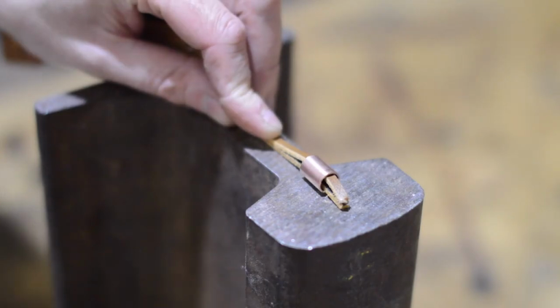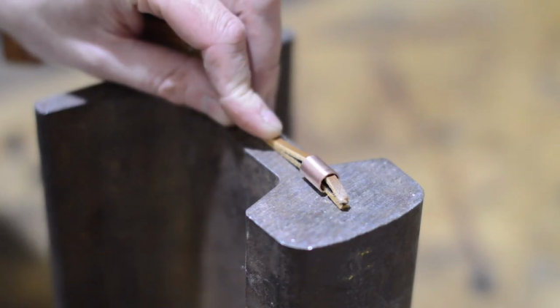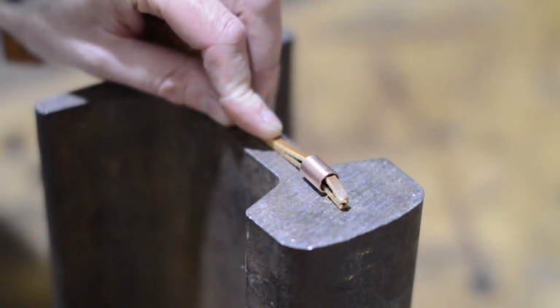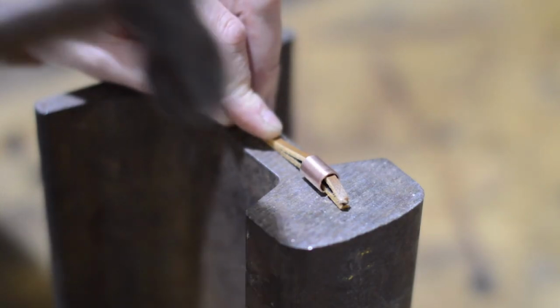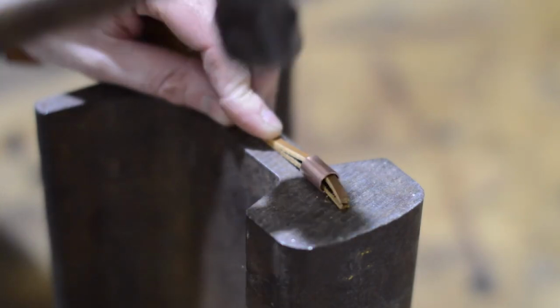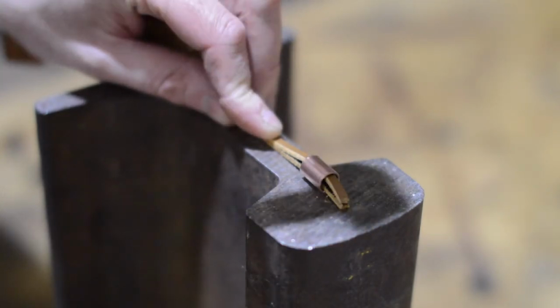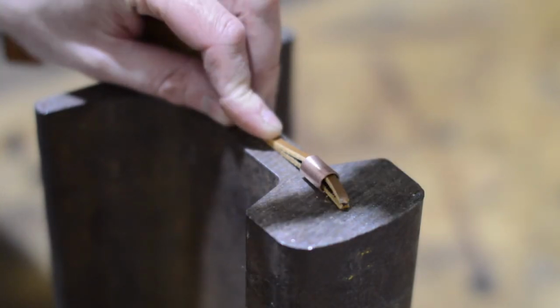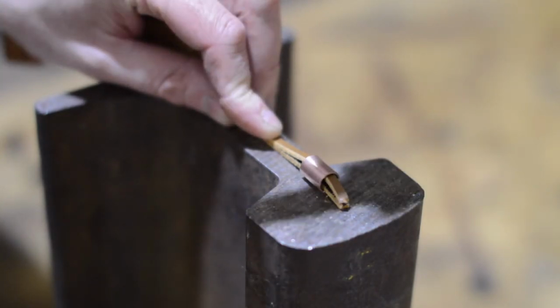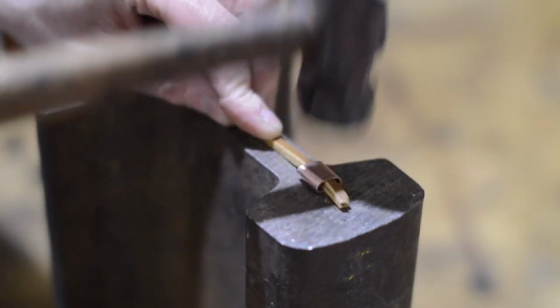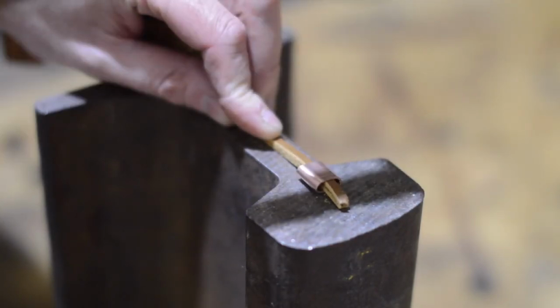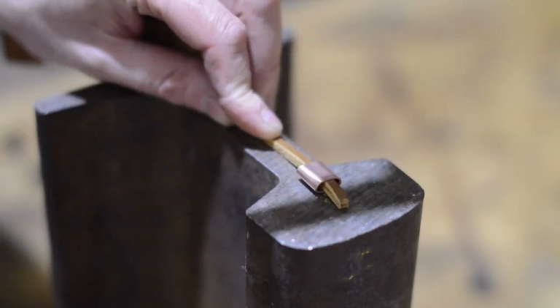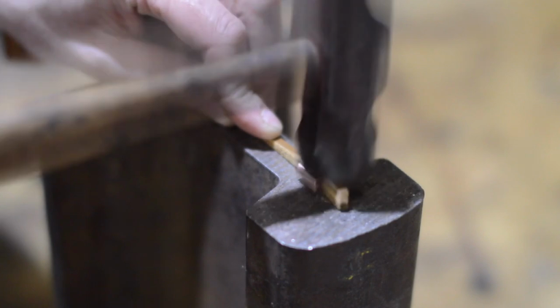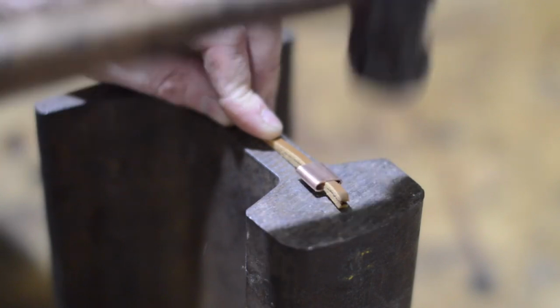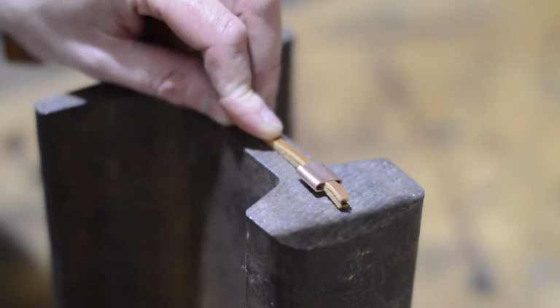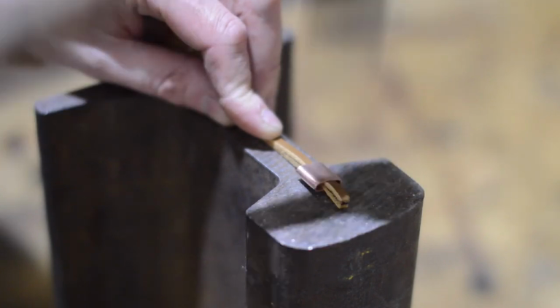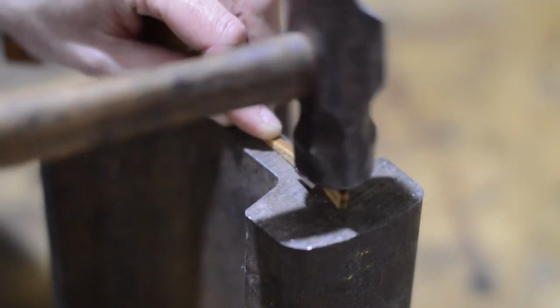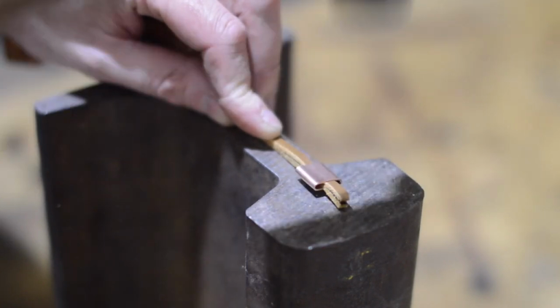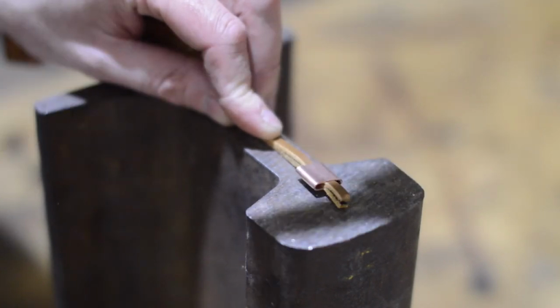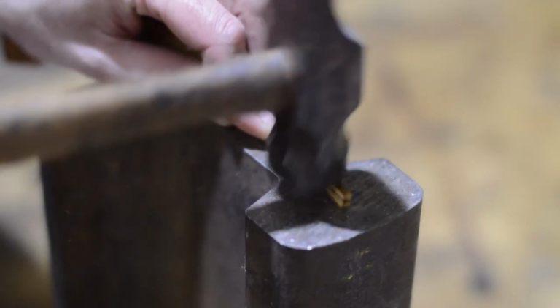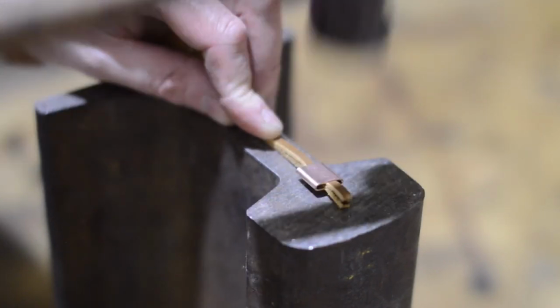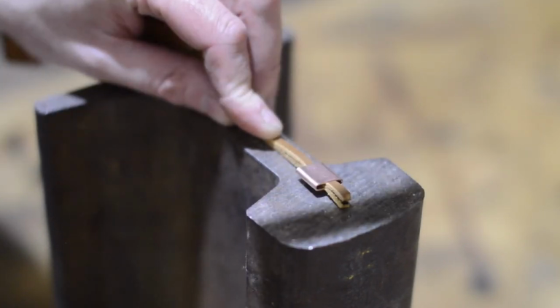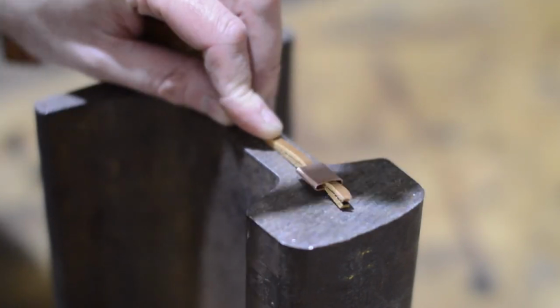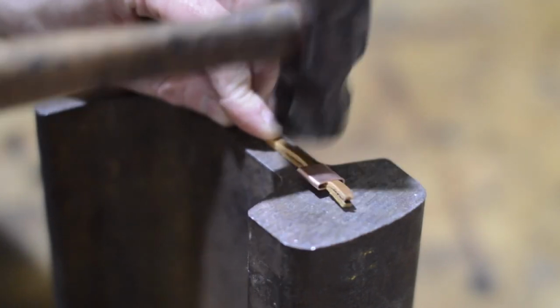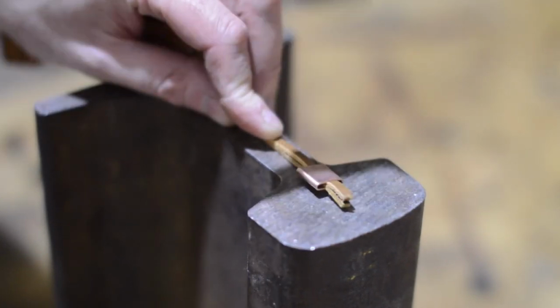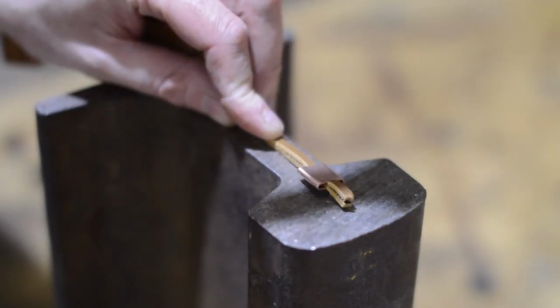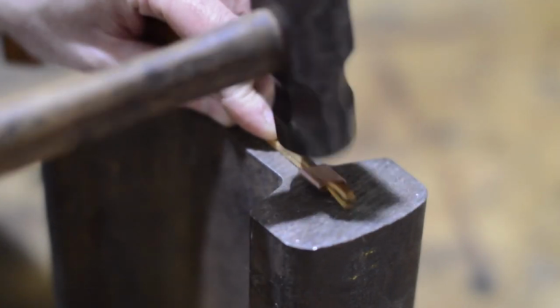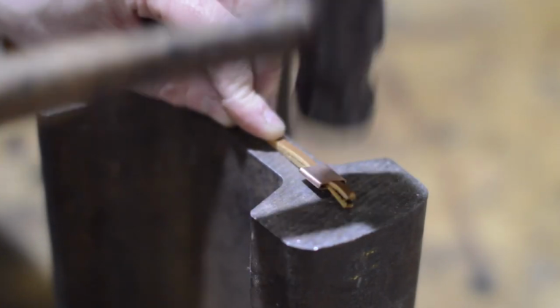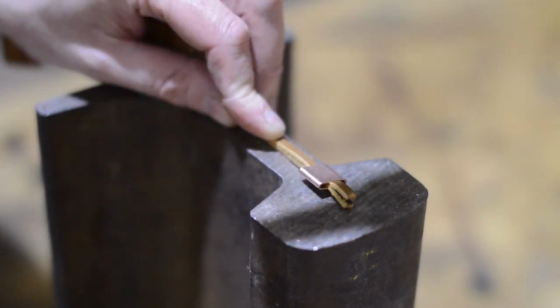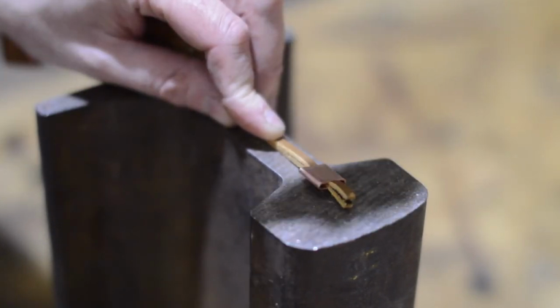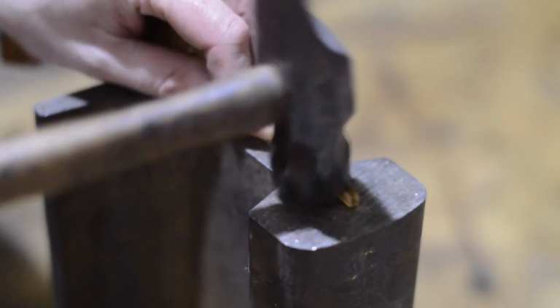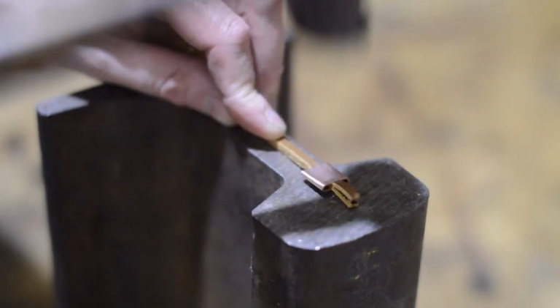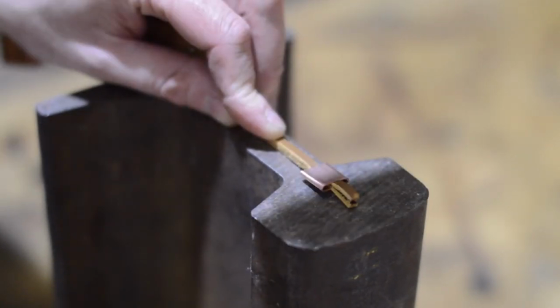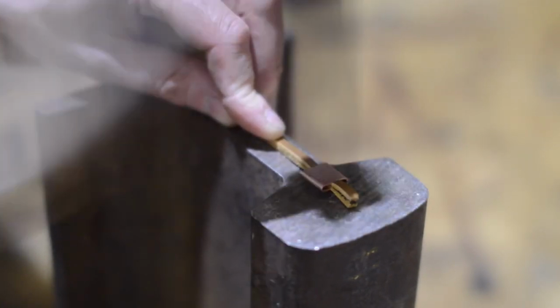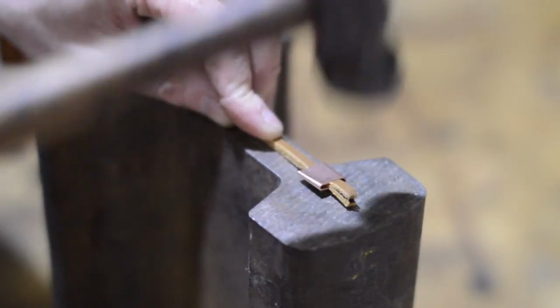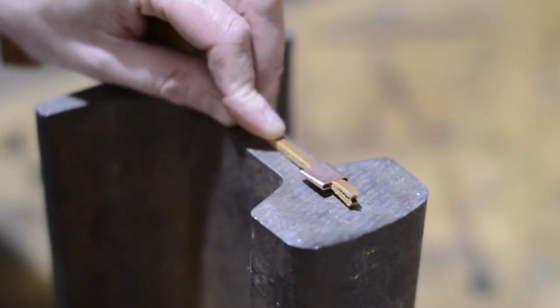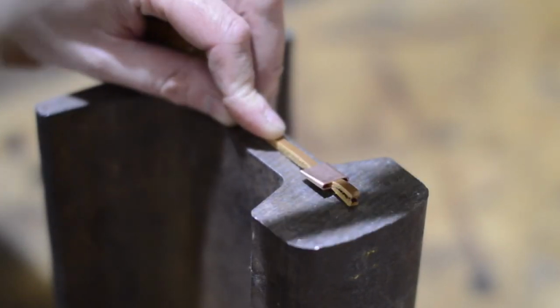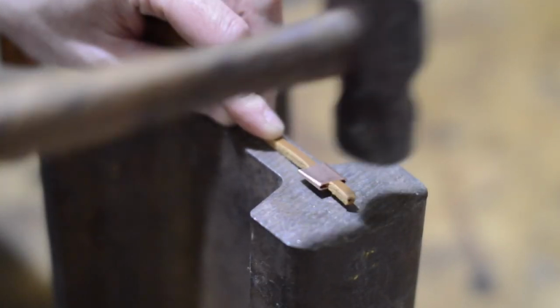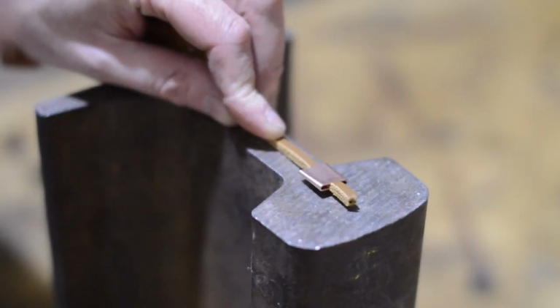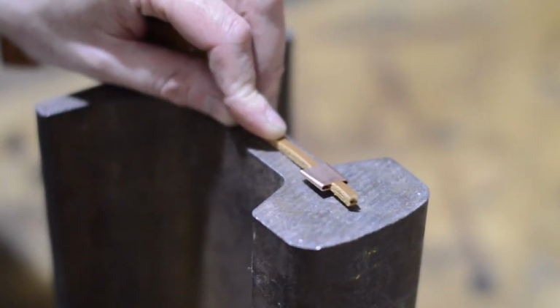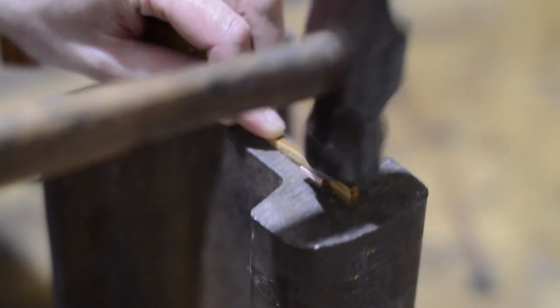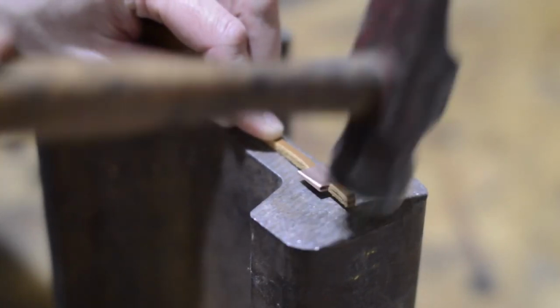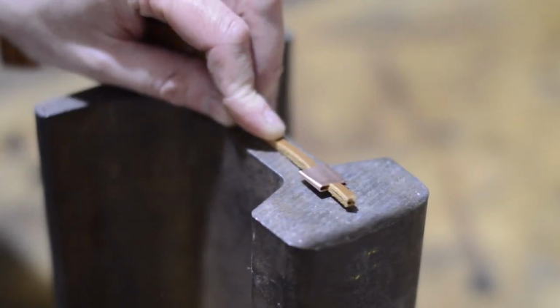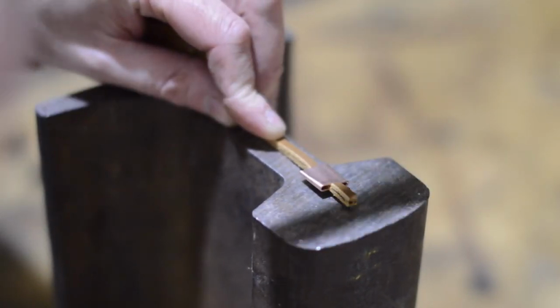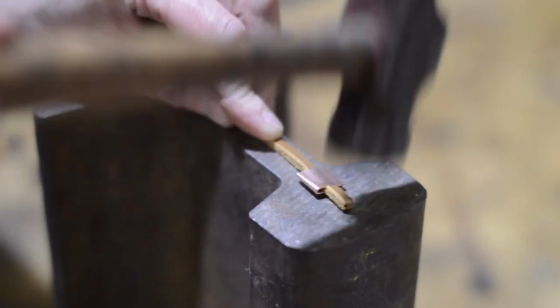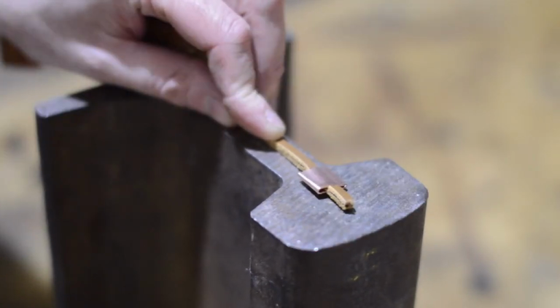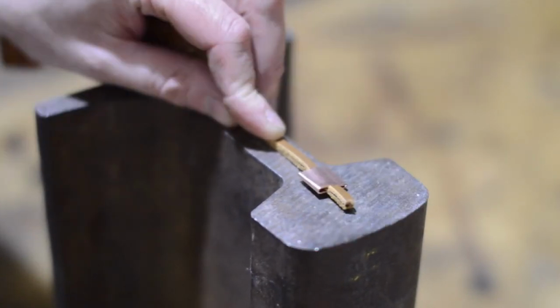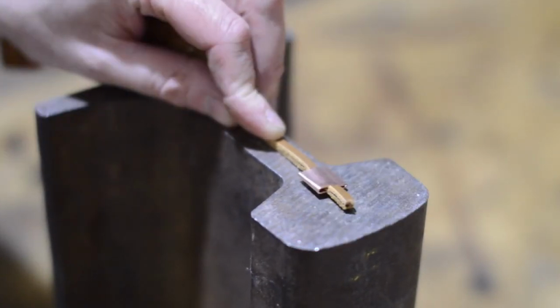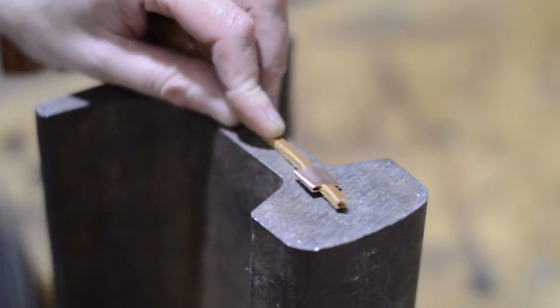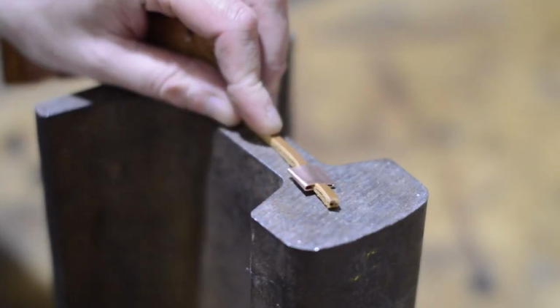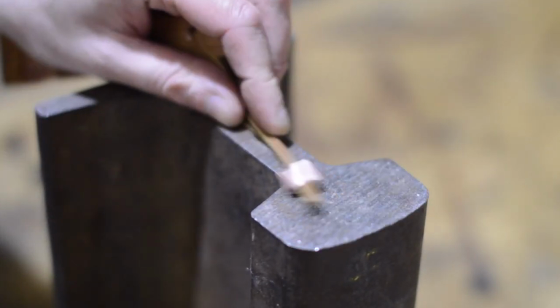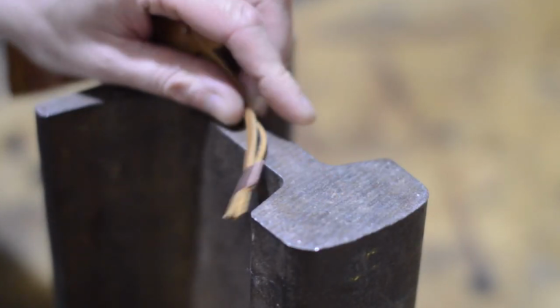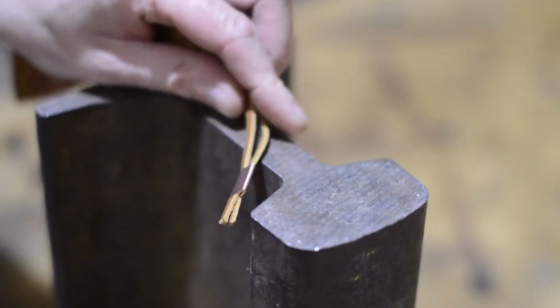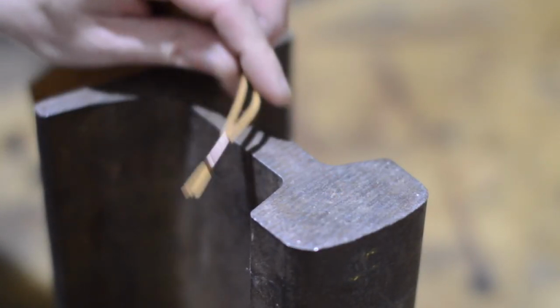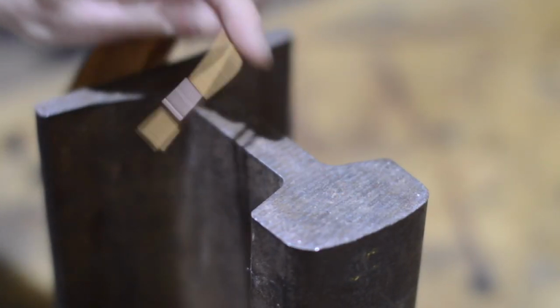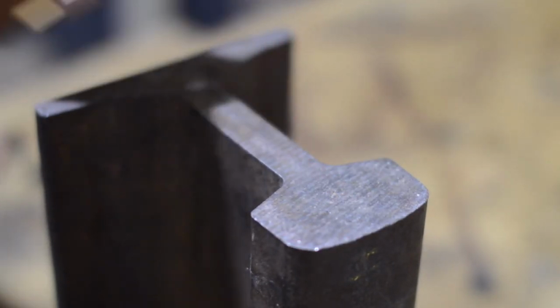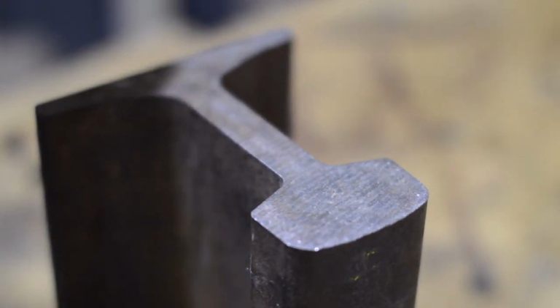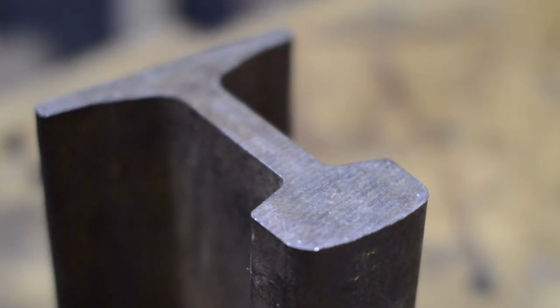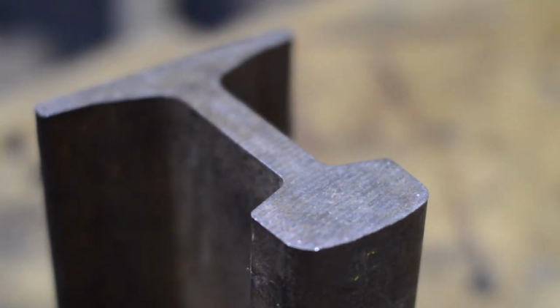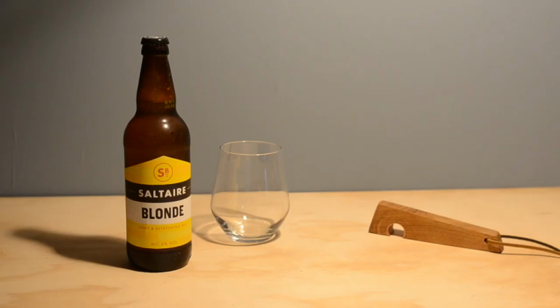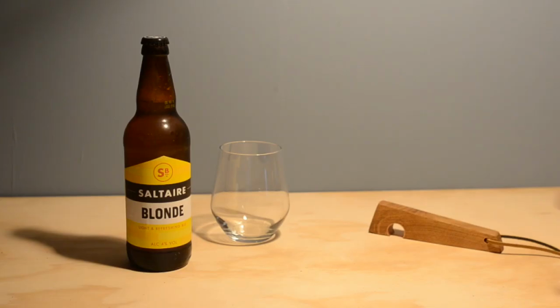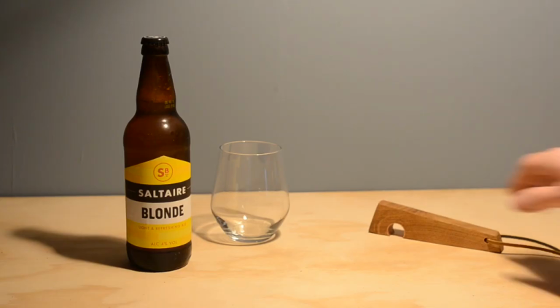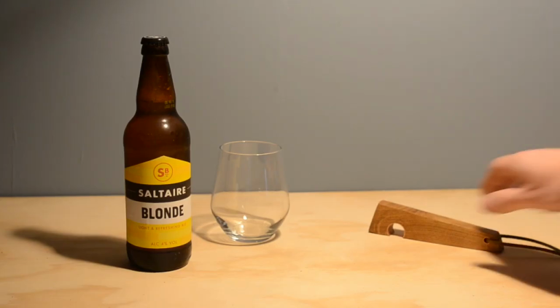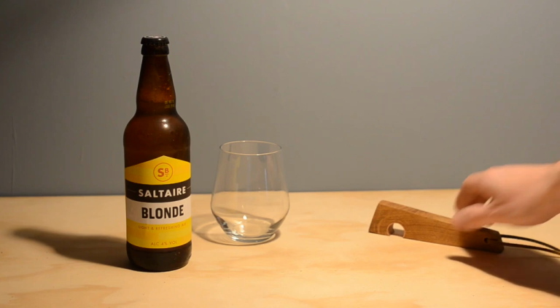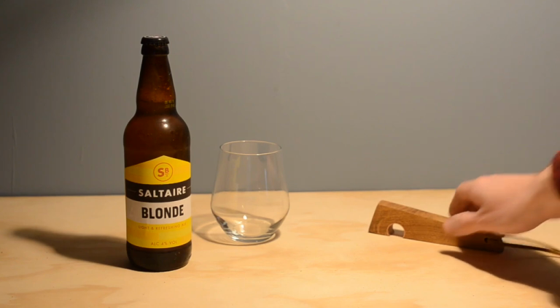And that's it all done — yet another method to open alcohol. Thanks for watching and please subscribe for more videos.